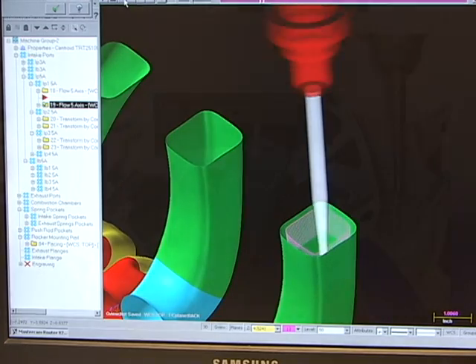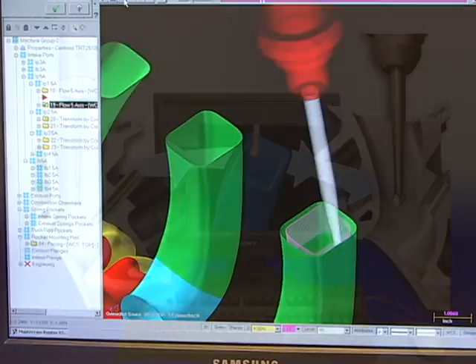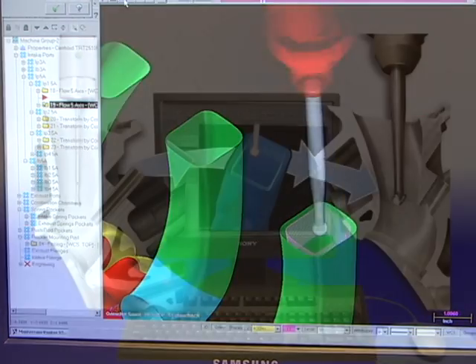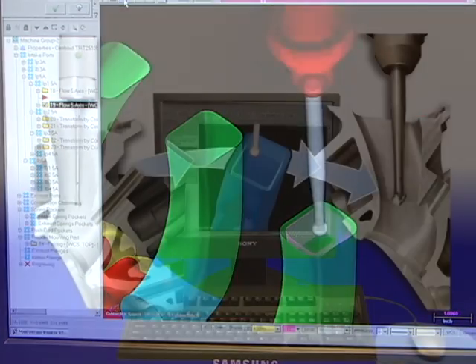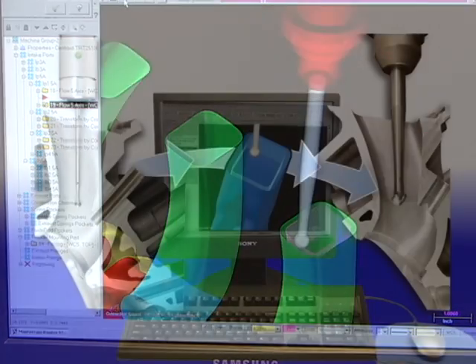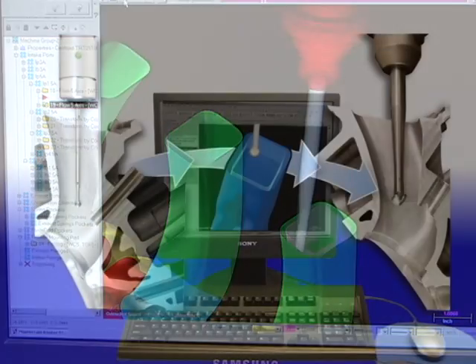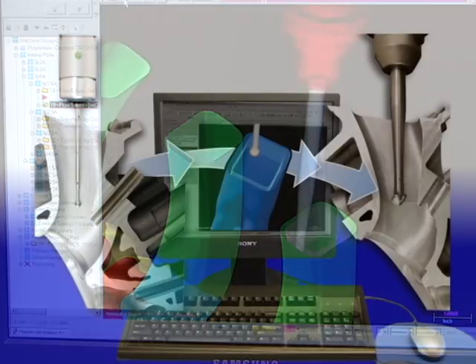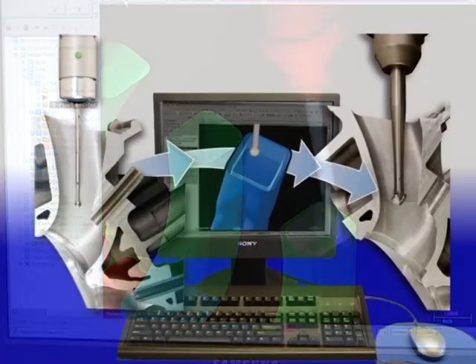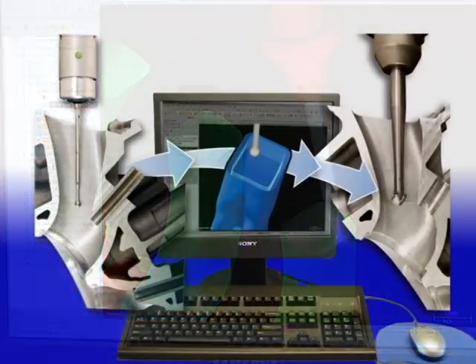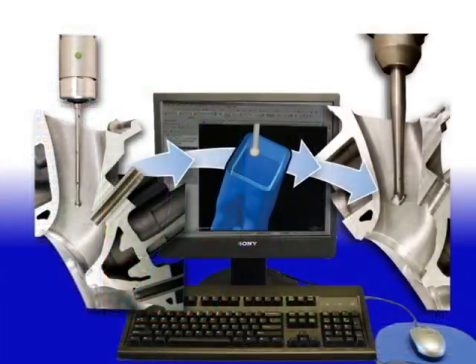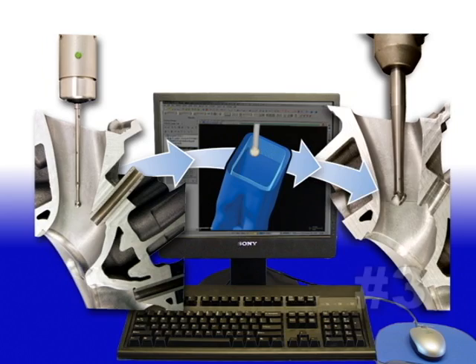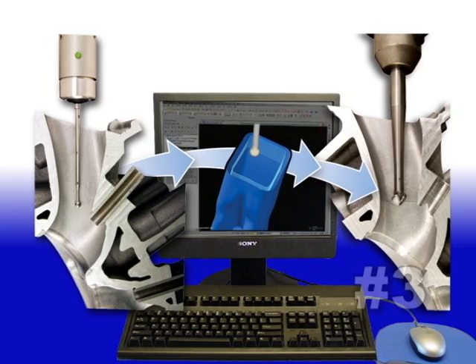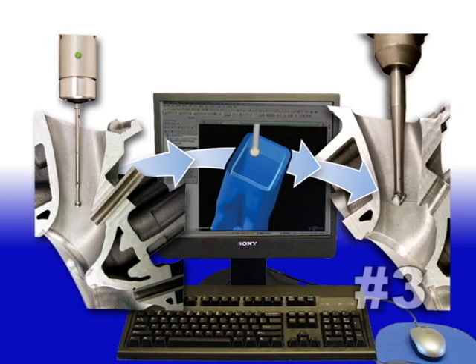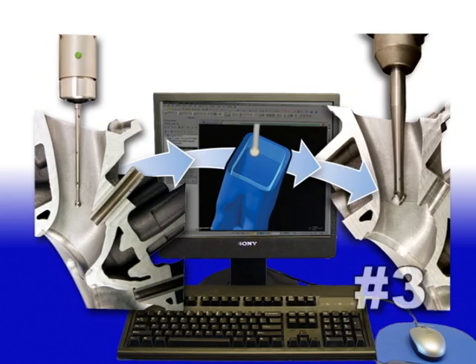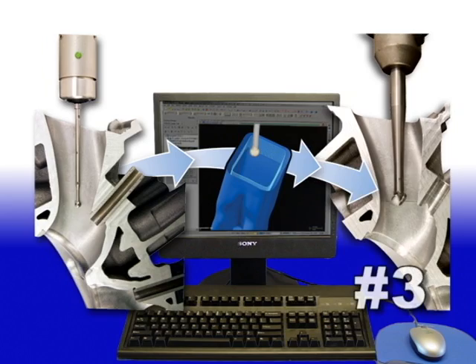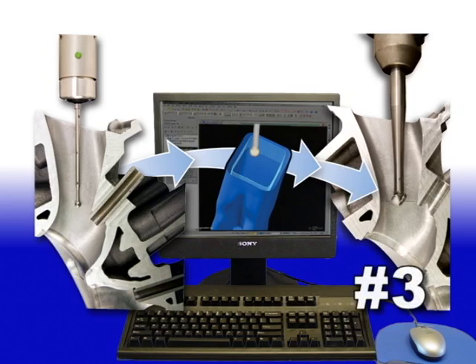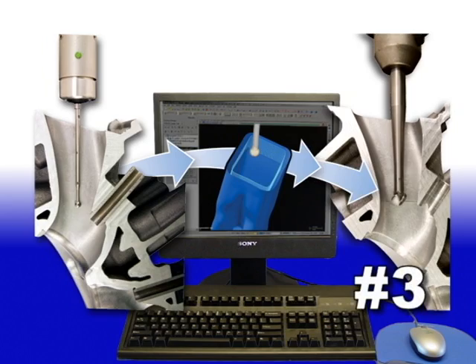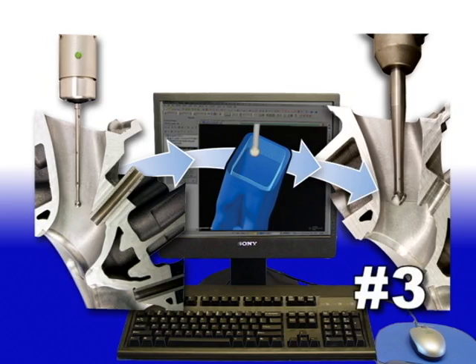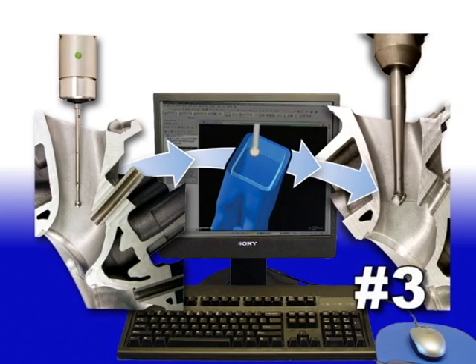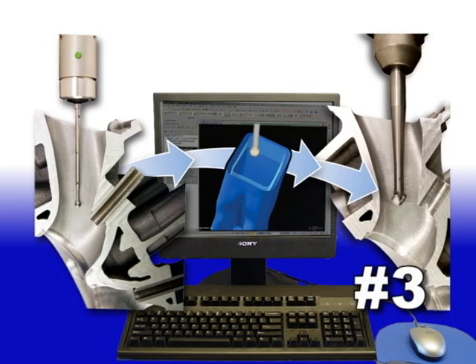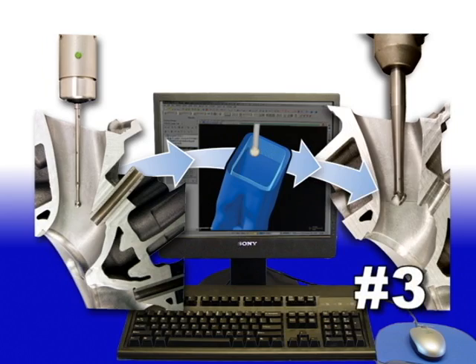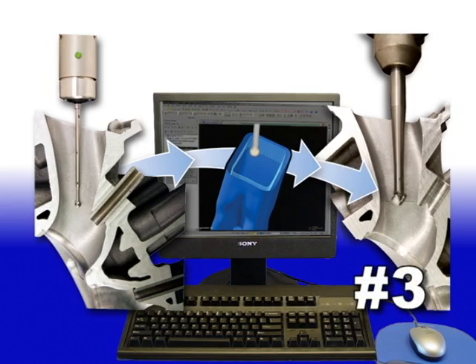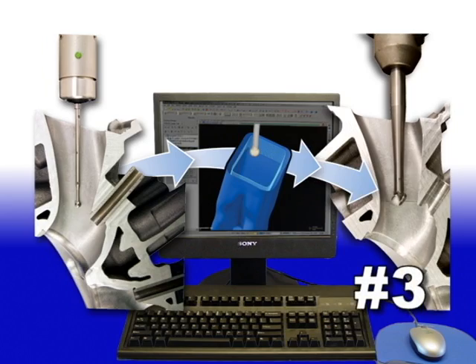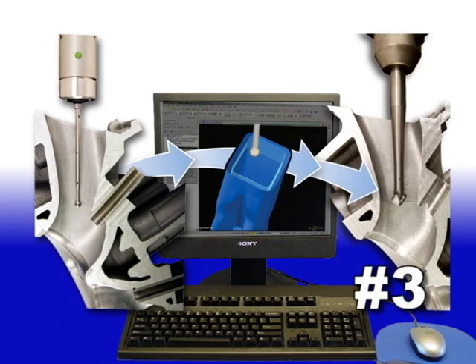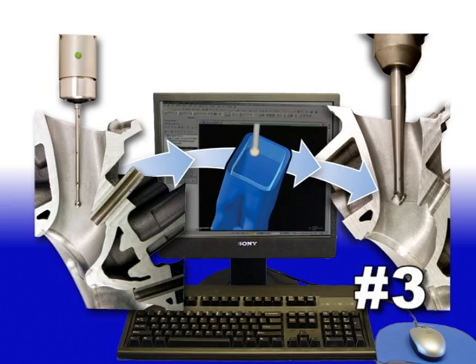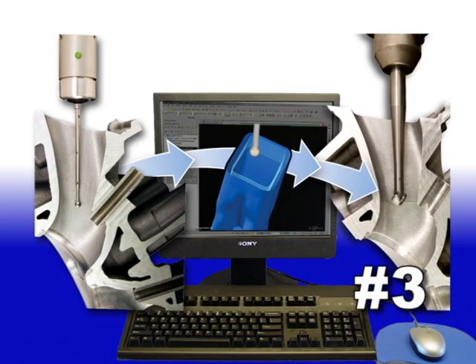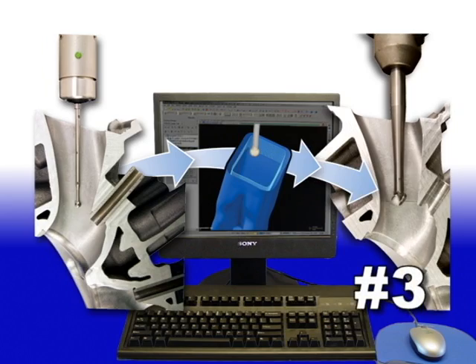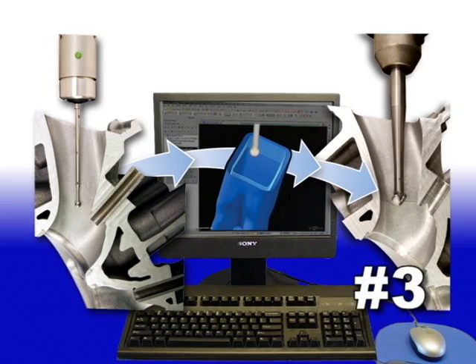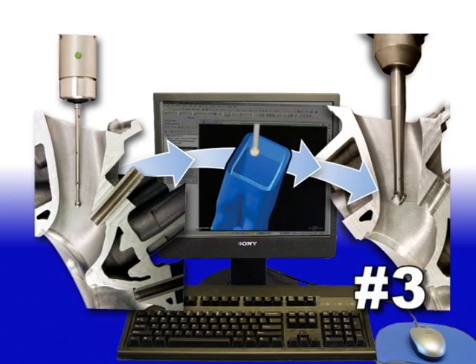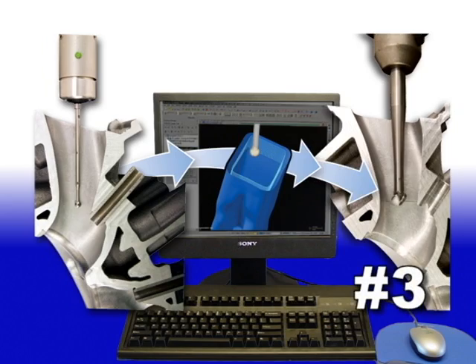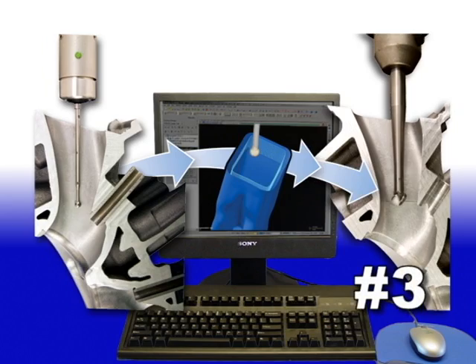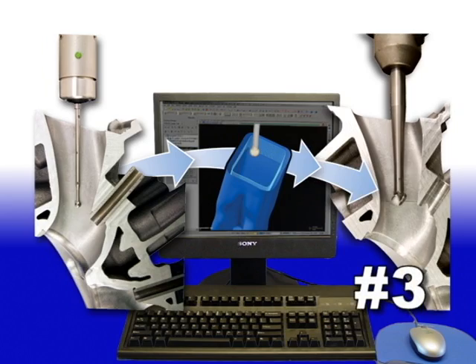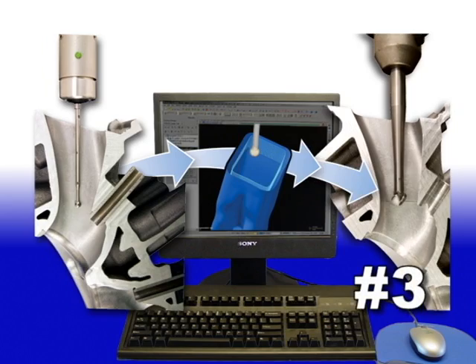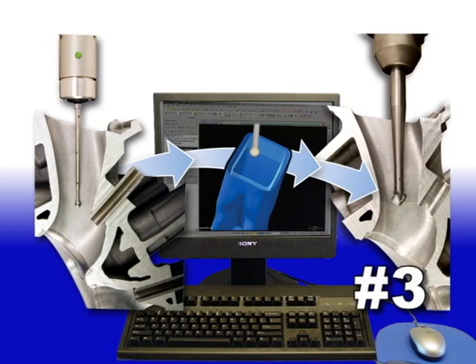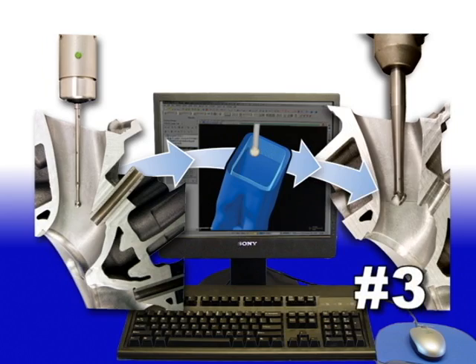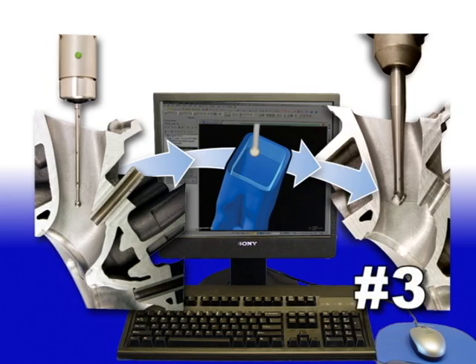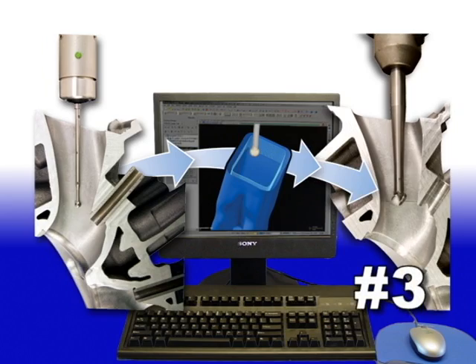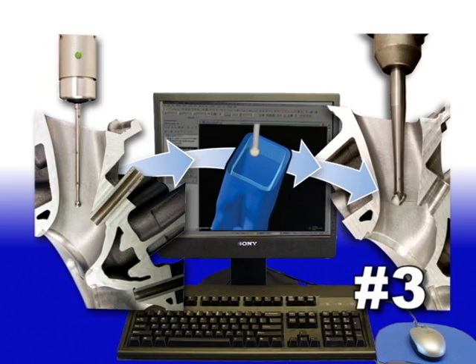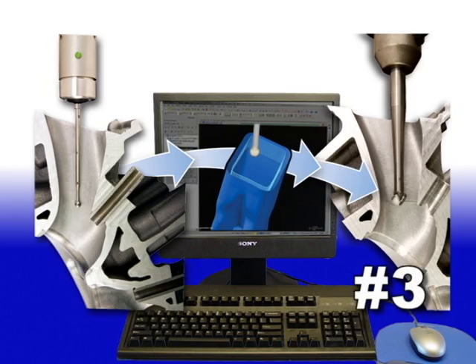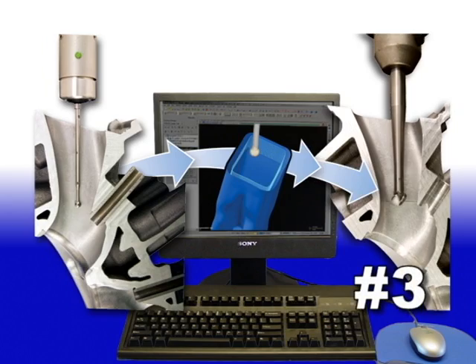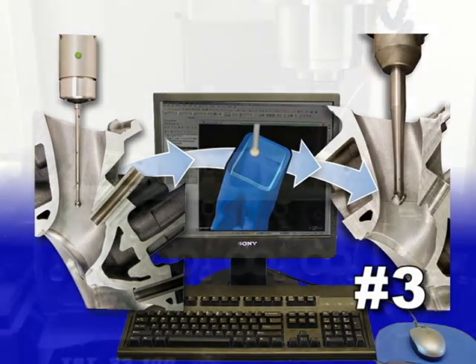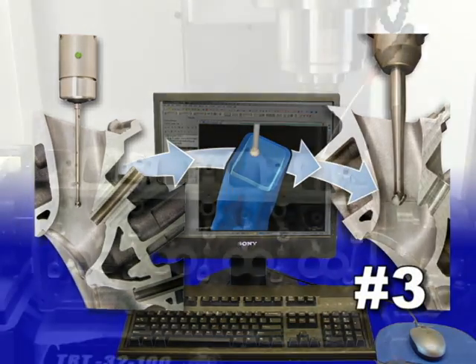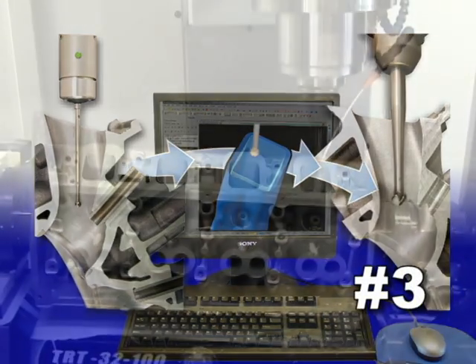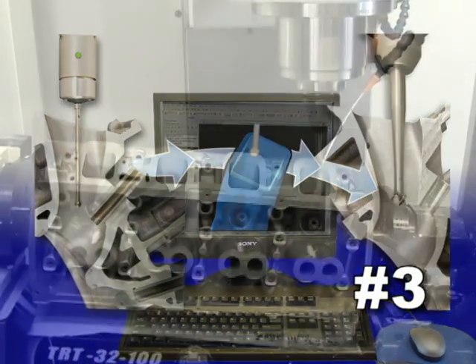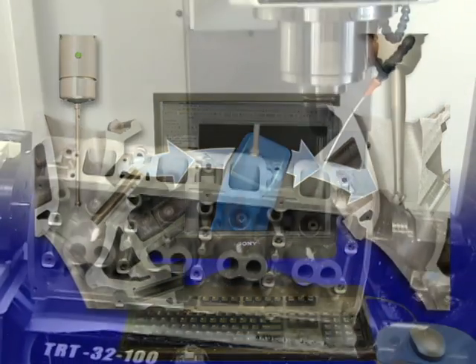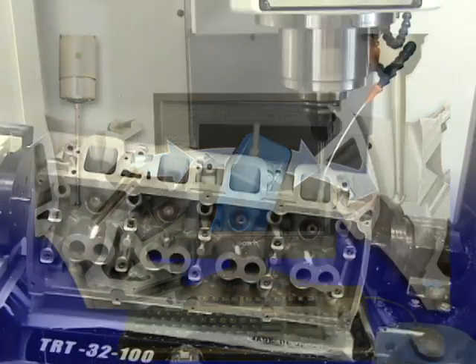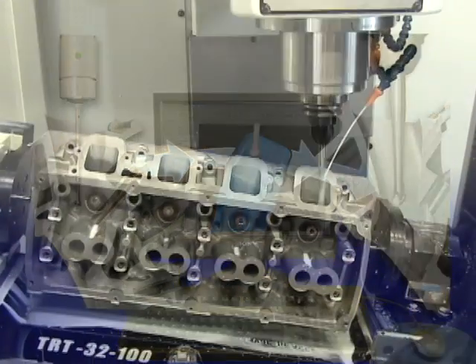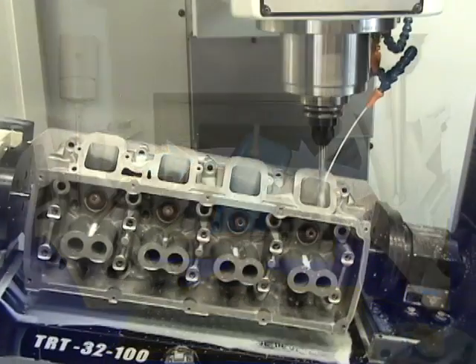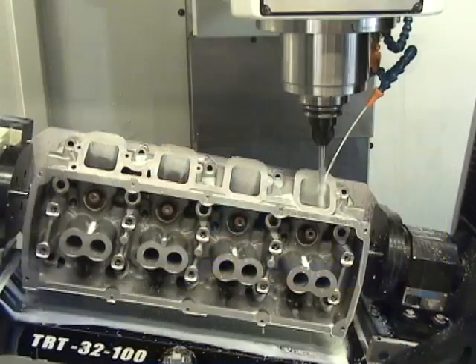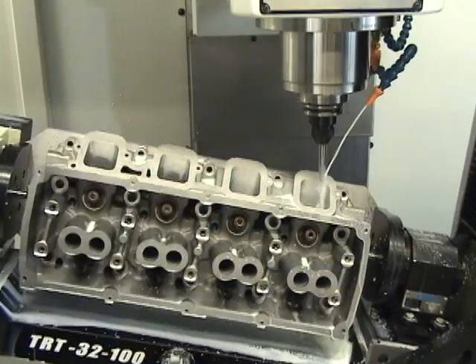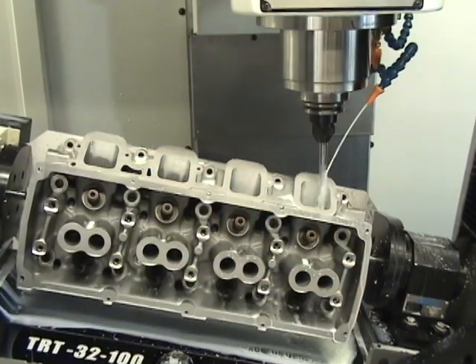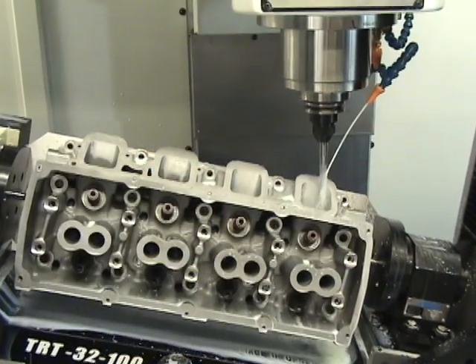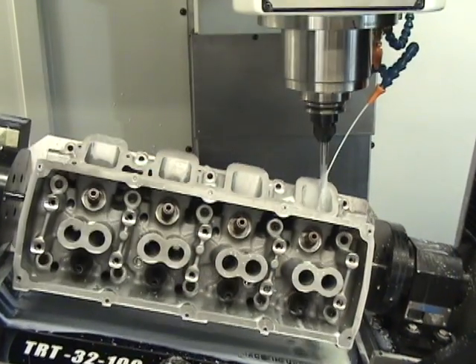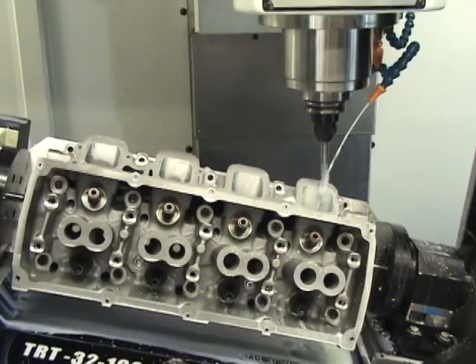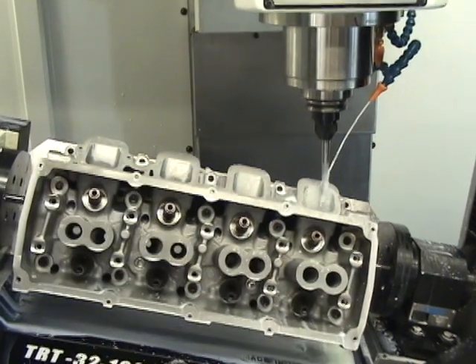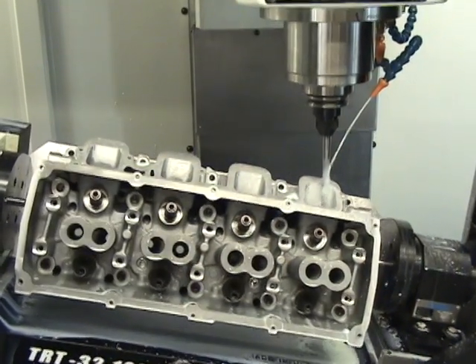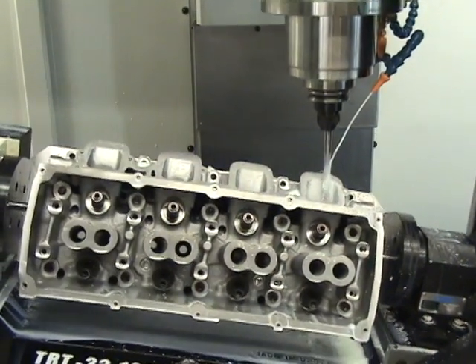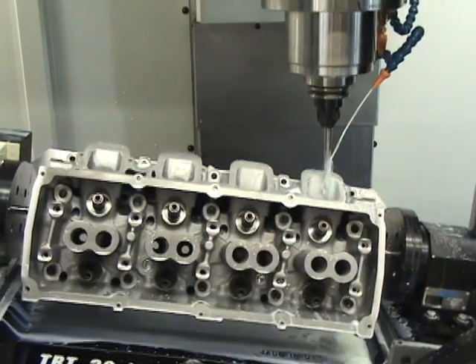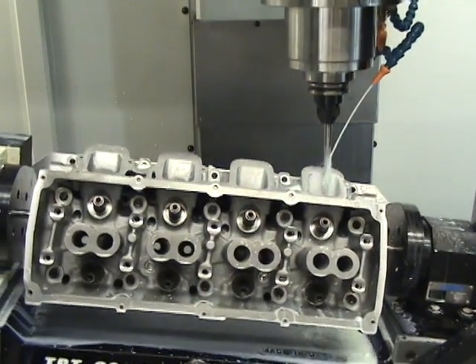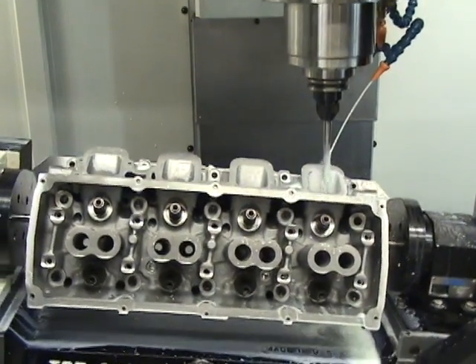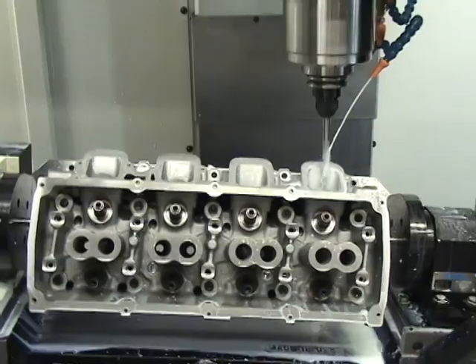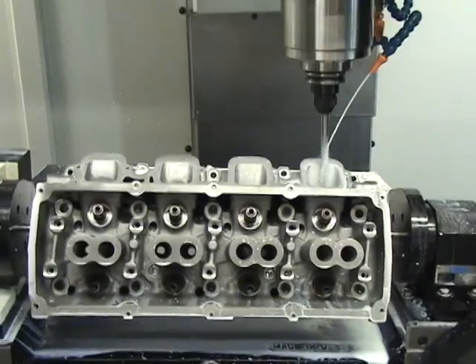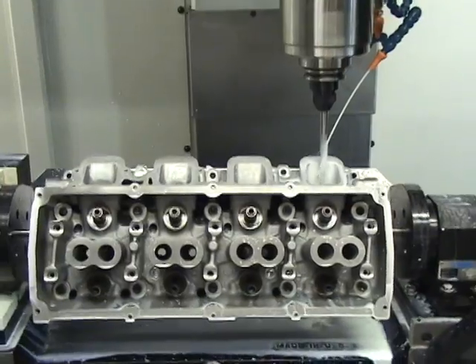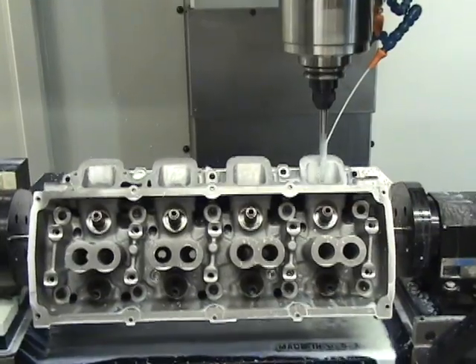Once we have our toolpaths laid down, we're ready to go on to Step 3 — it's time to load up a fresh casting and hit cycle start.